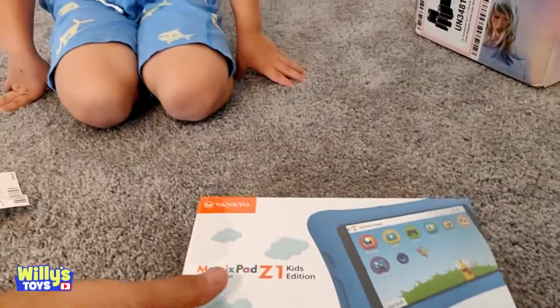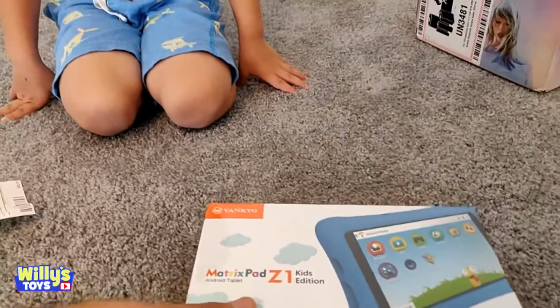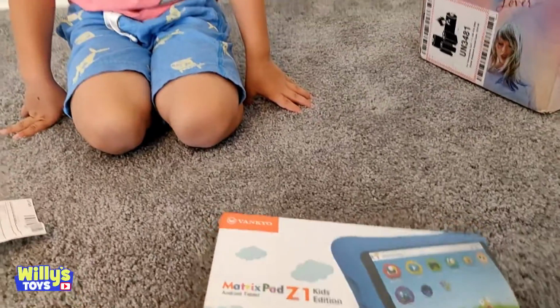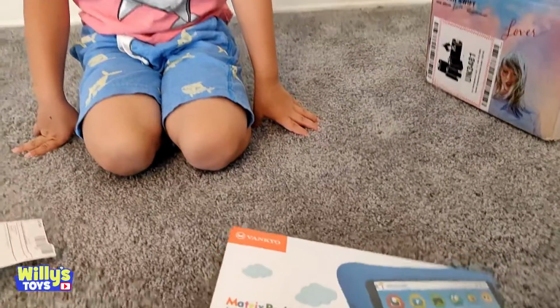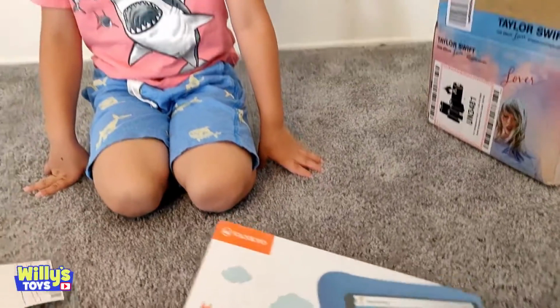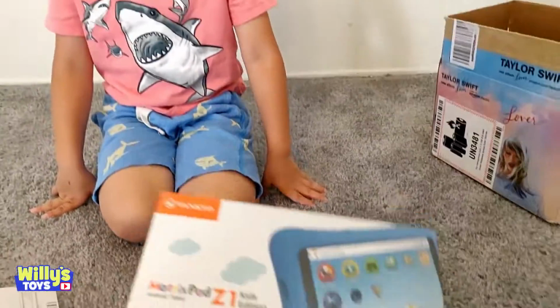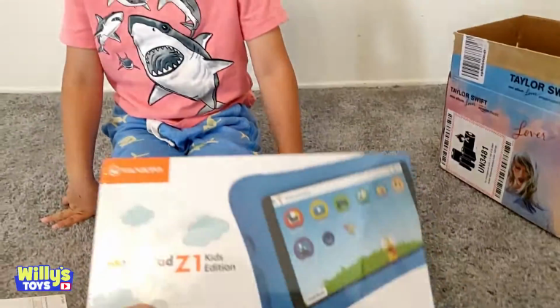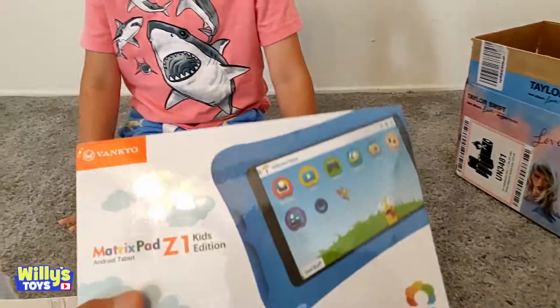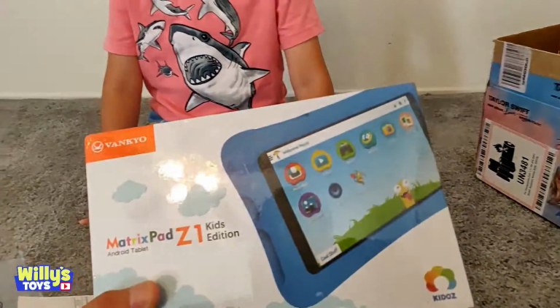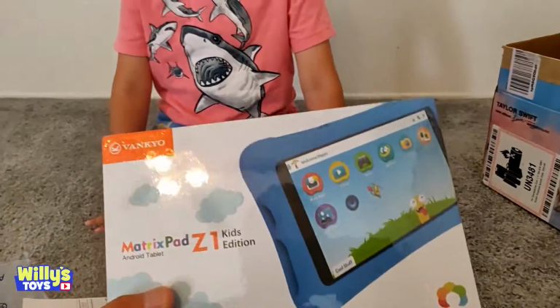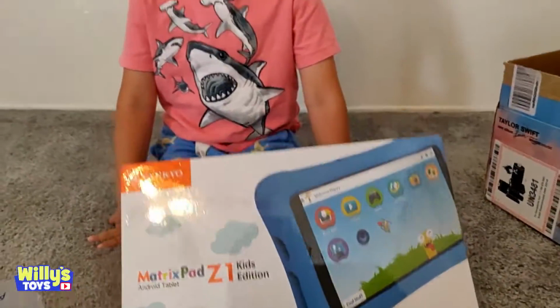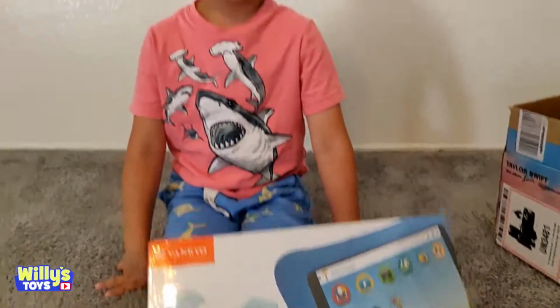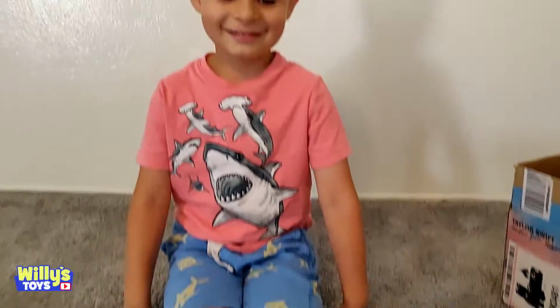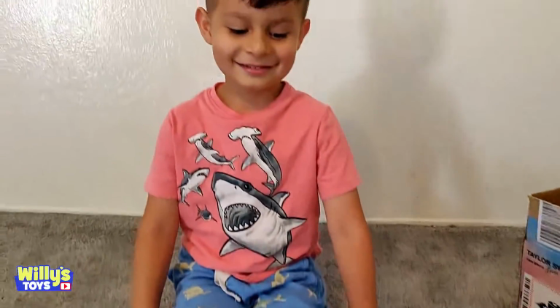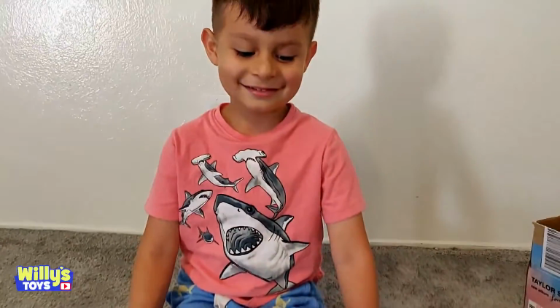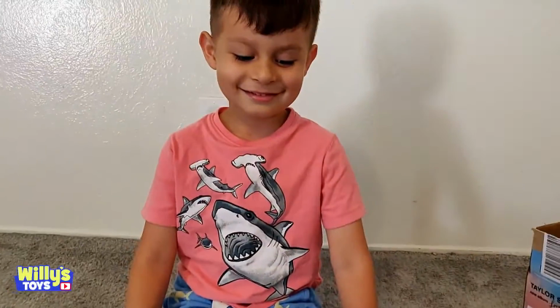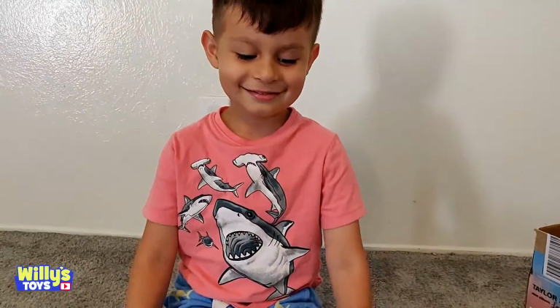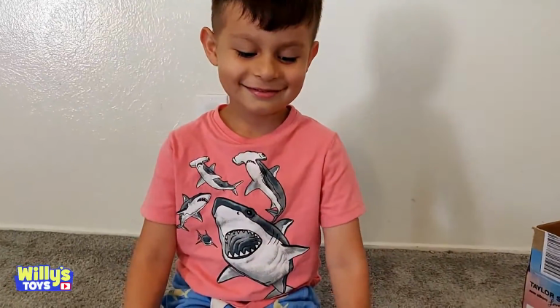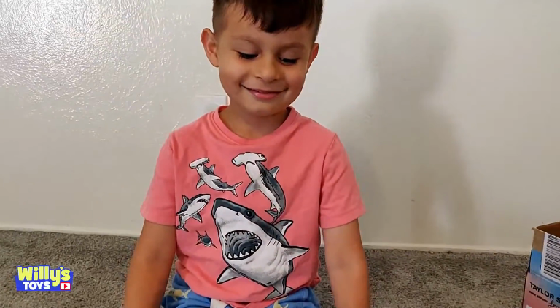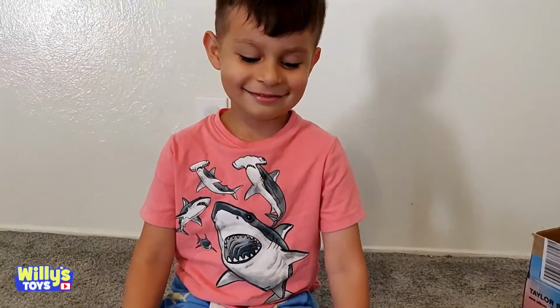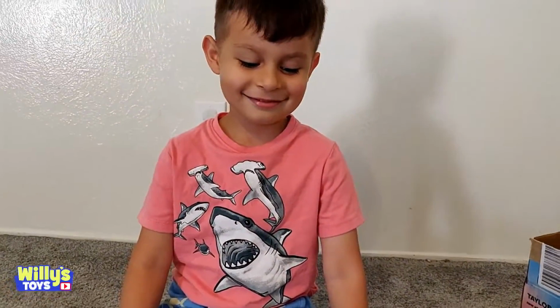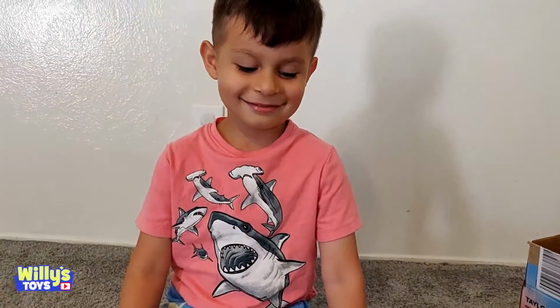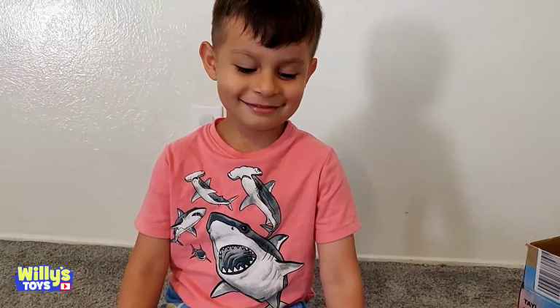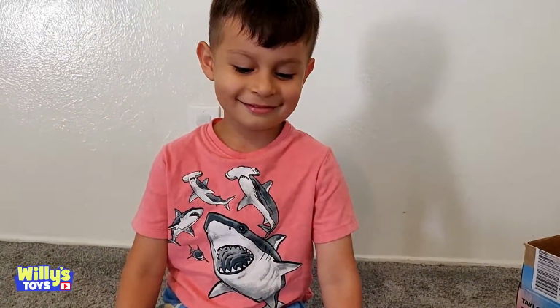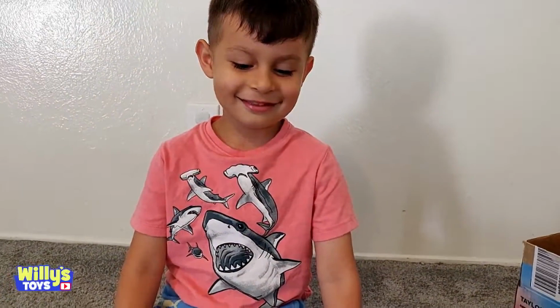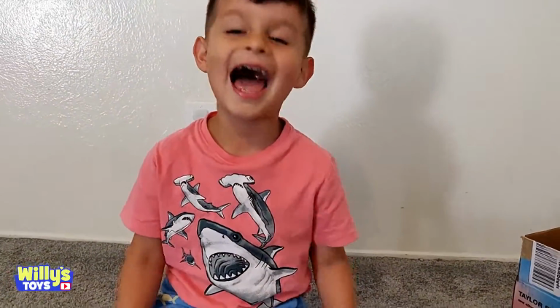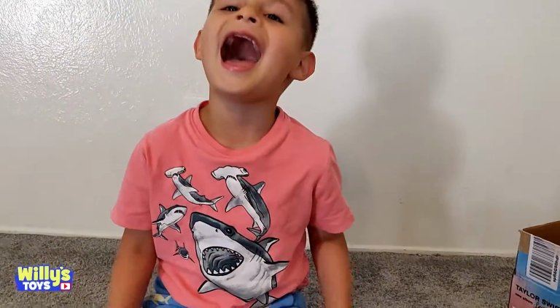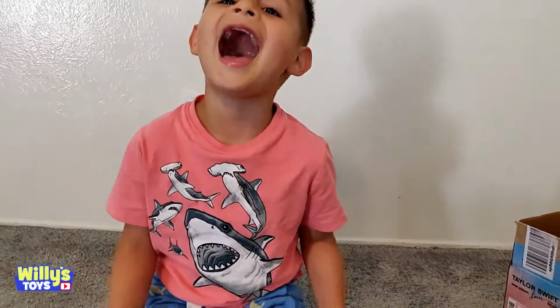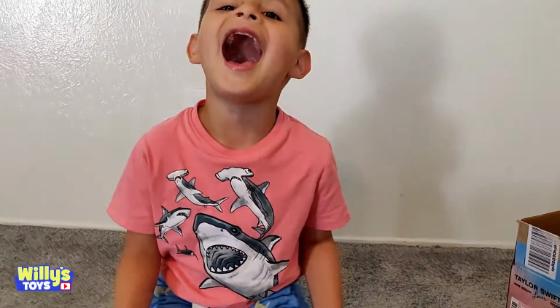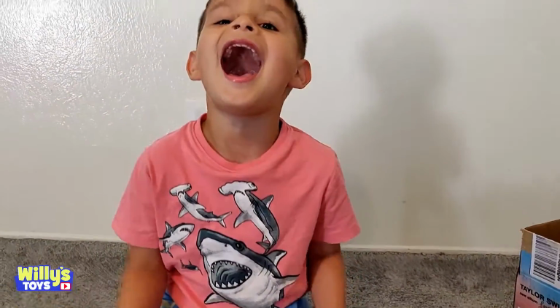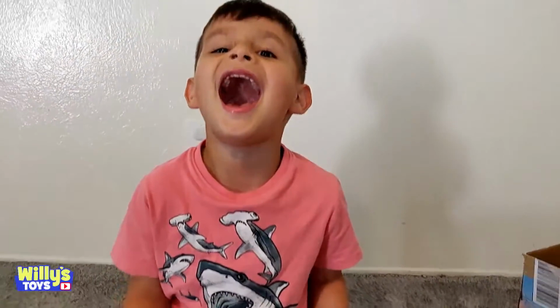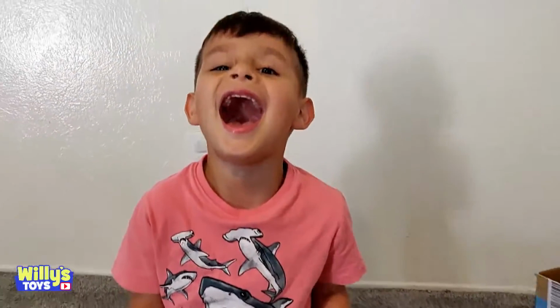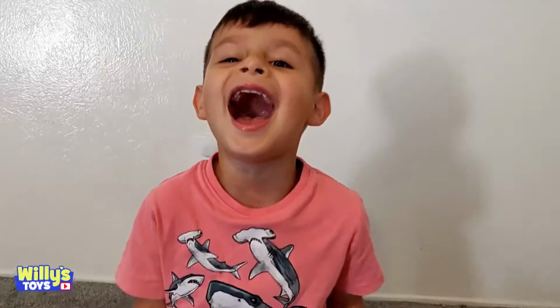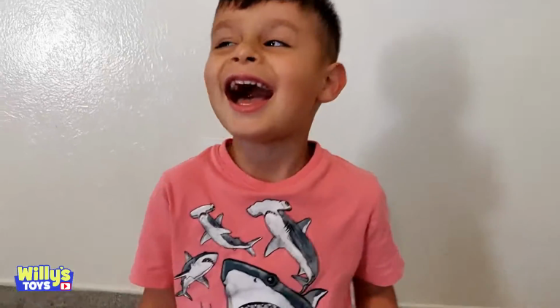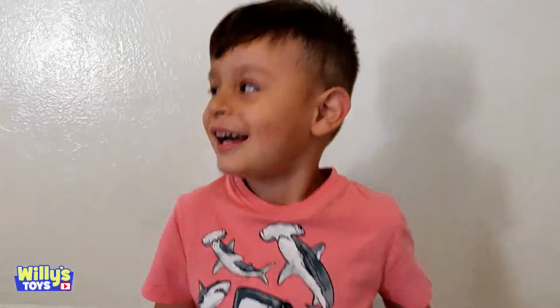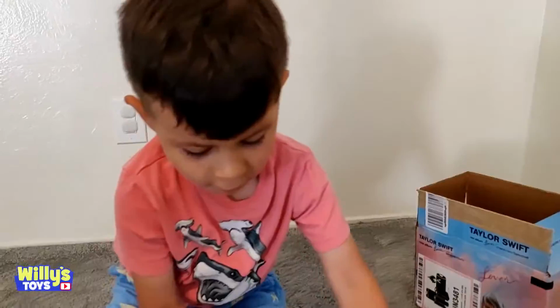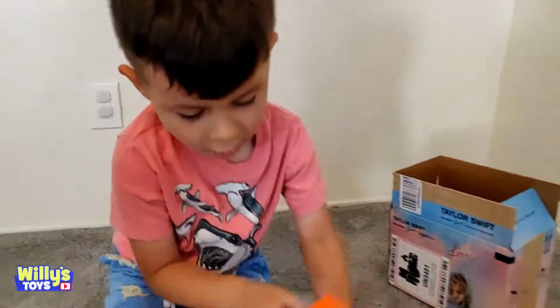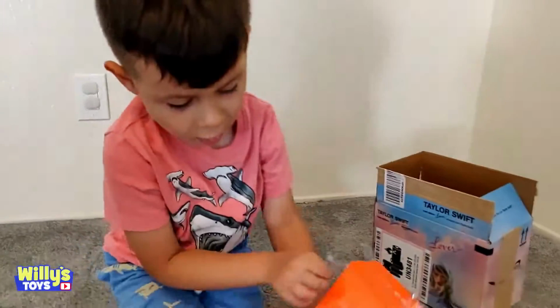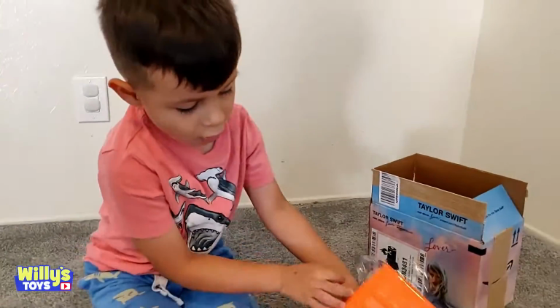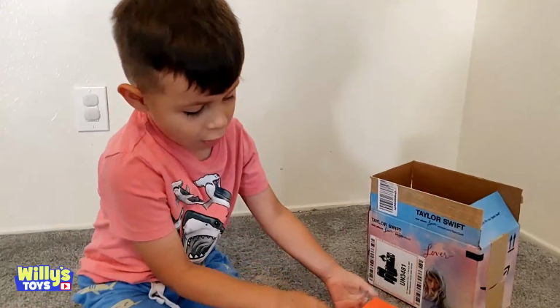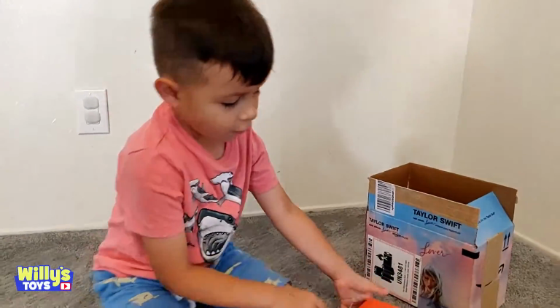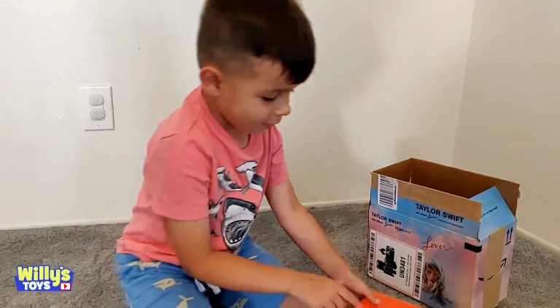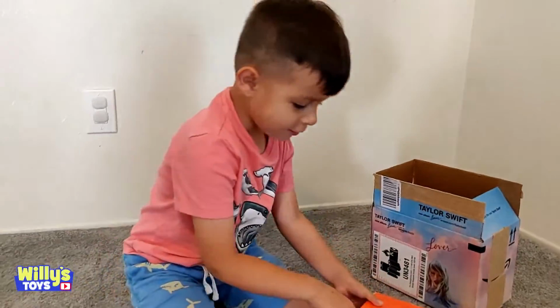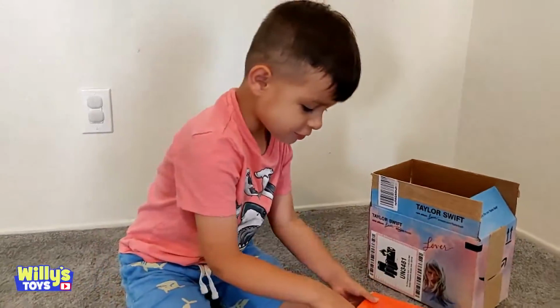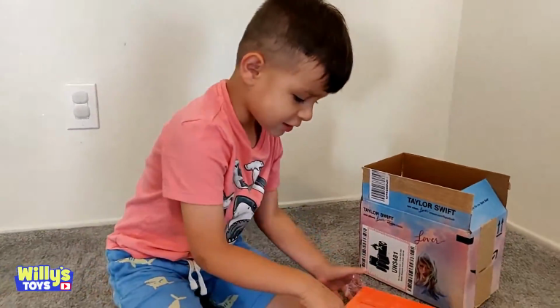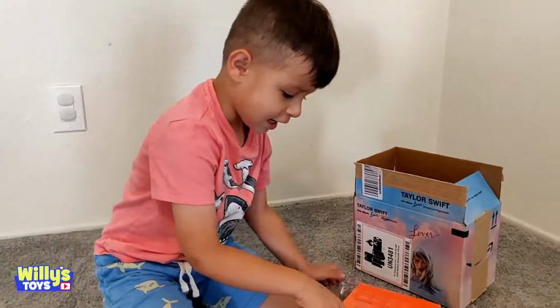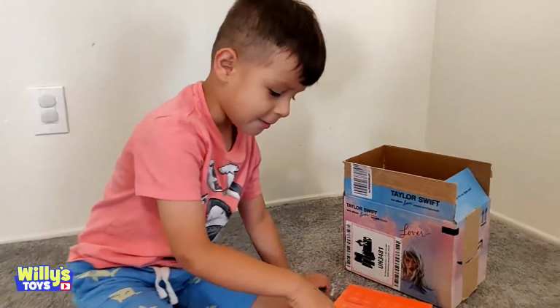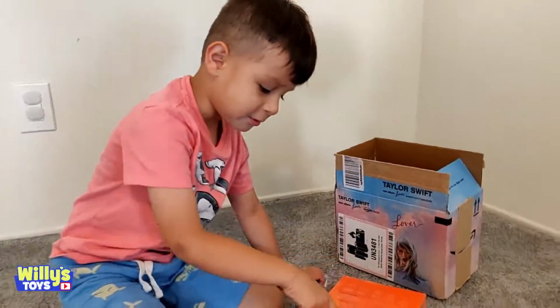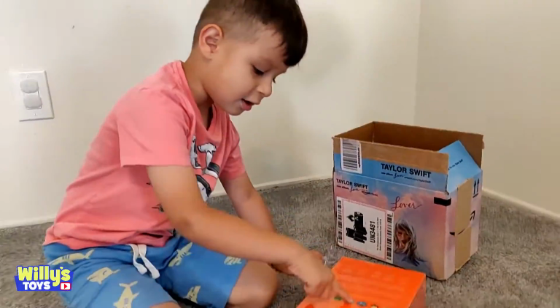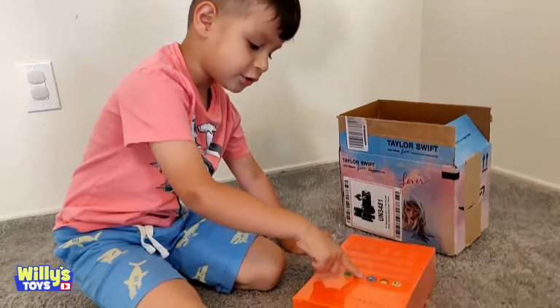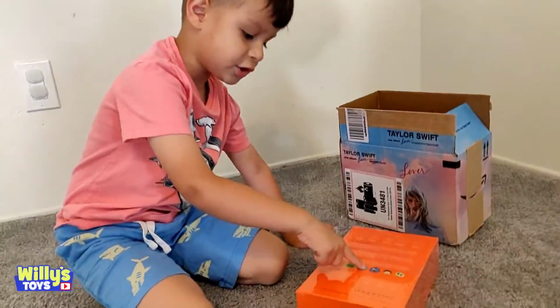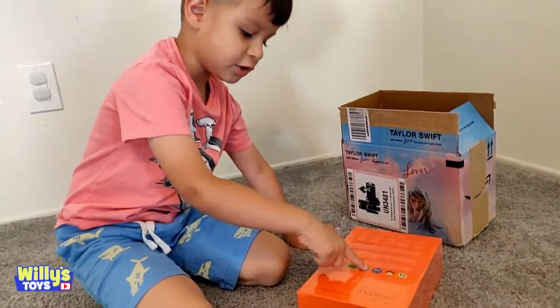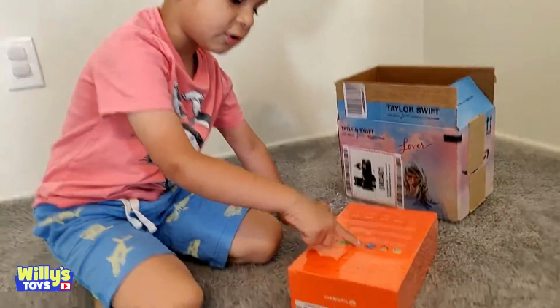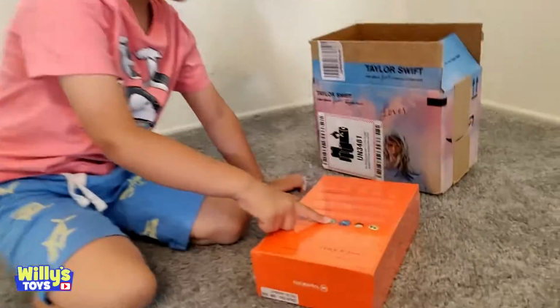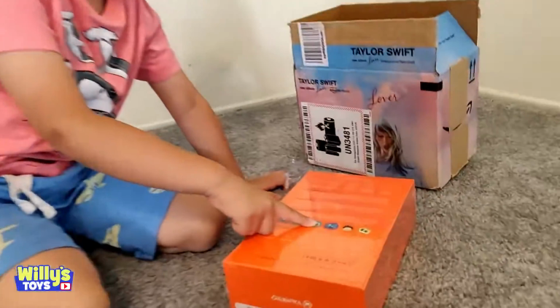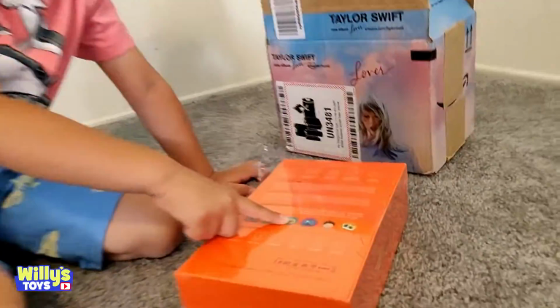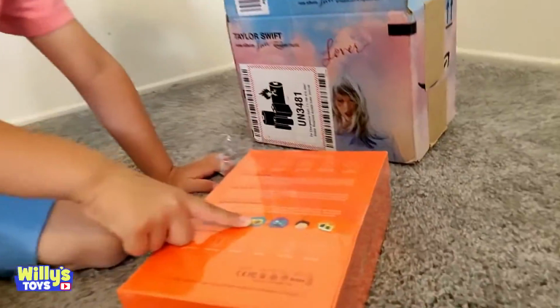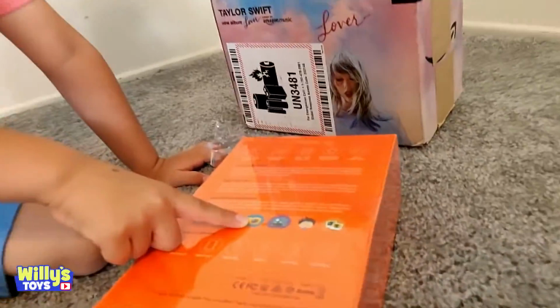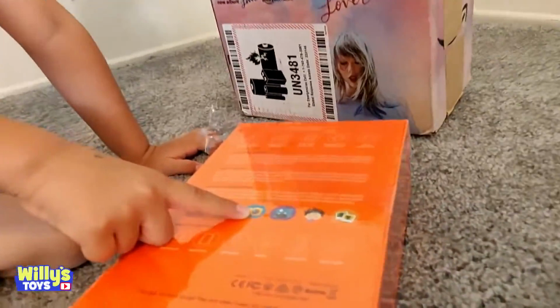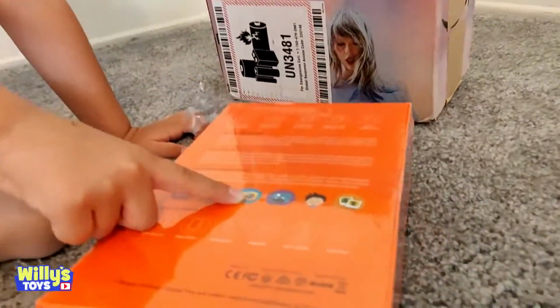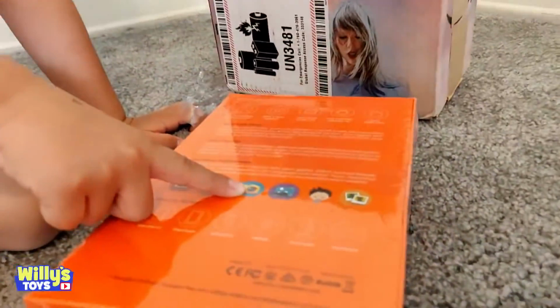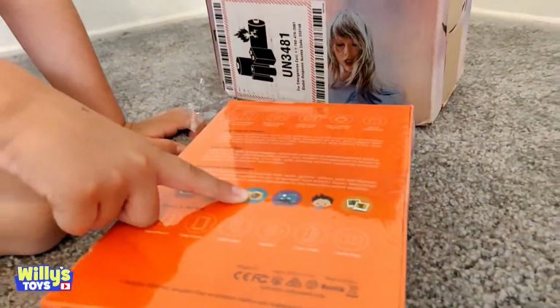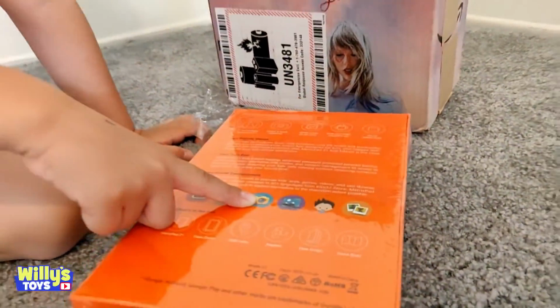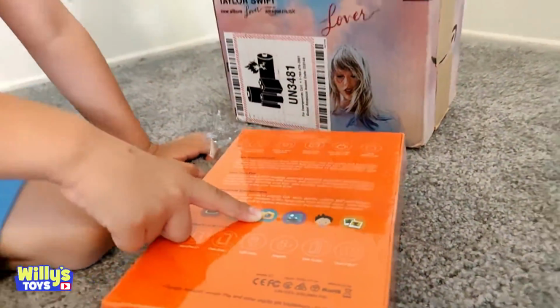A kid's tablet for only under $80. Whoa, it has a camera too? Yeah, it's got a camera.